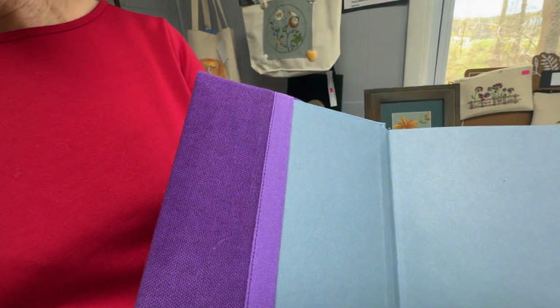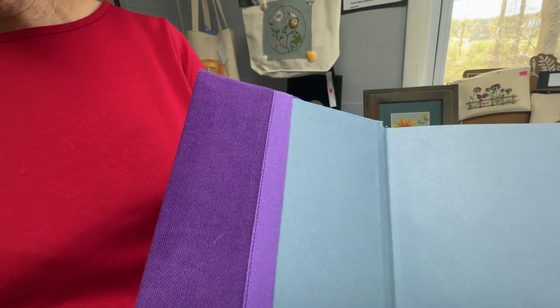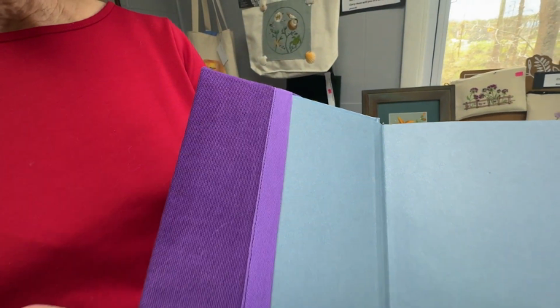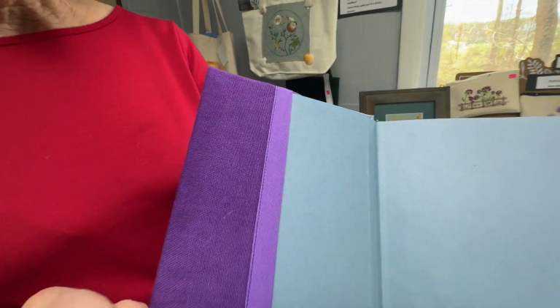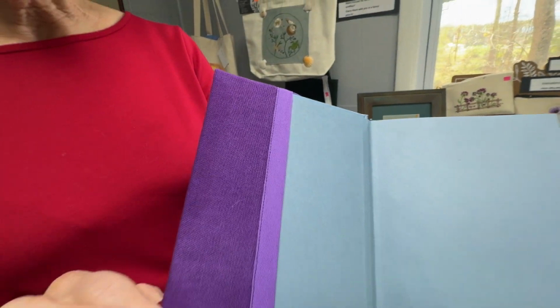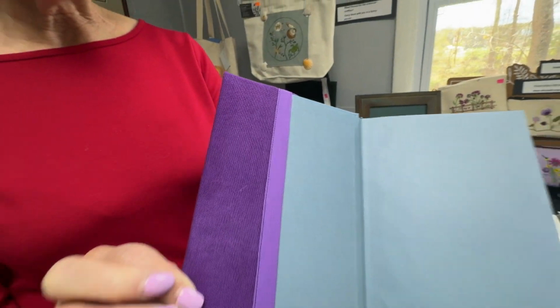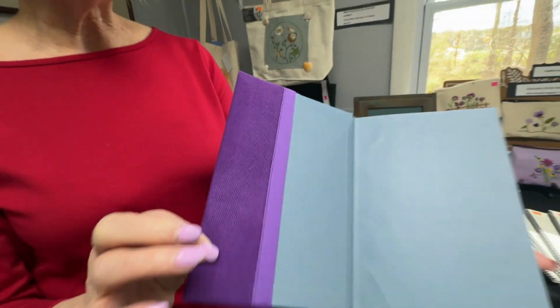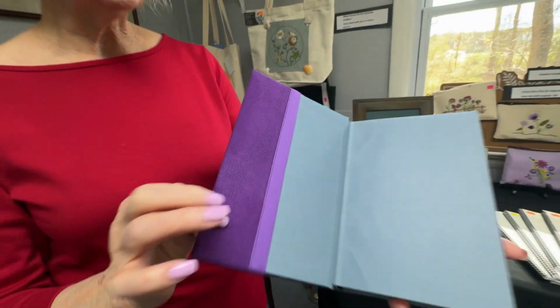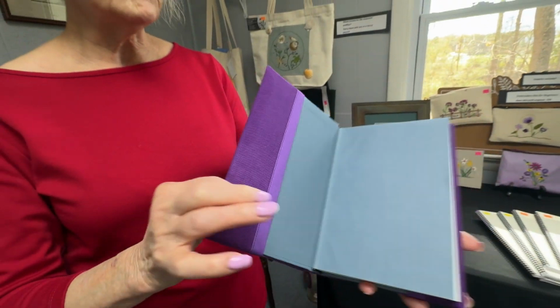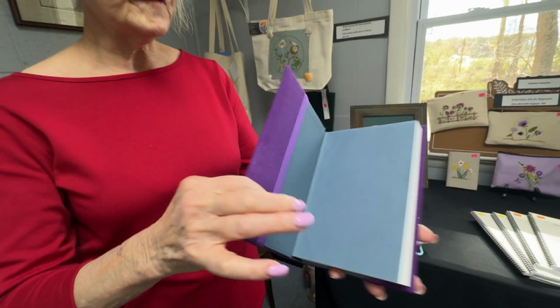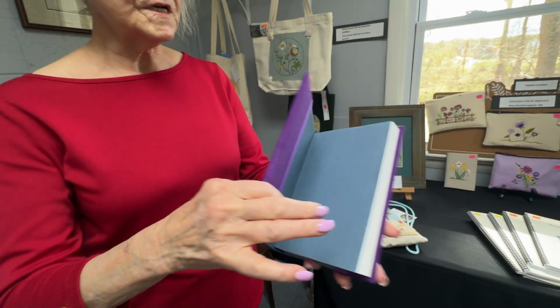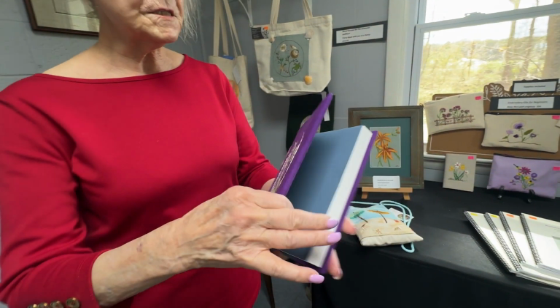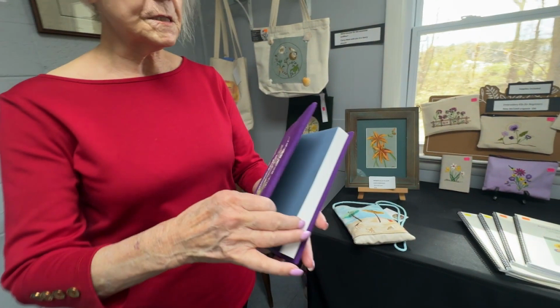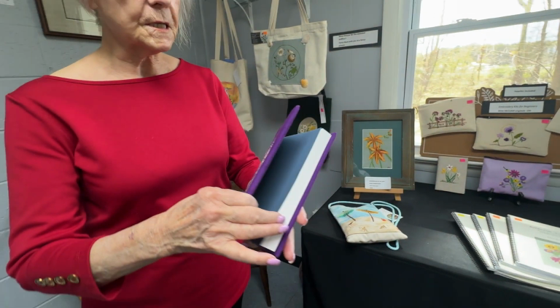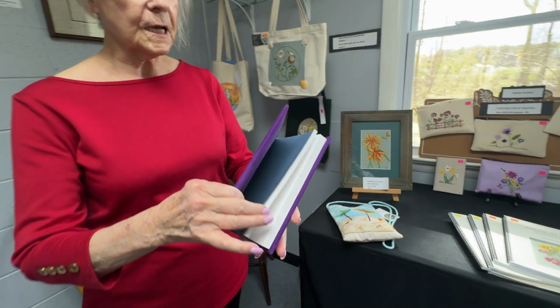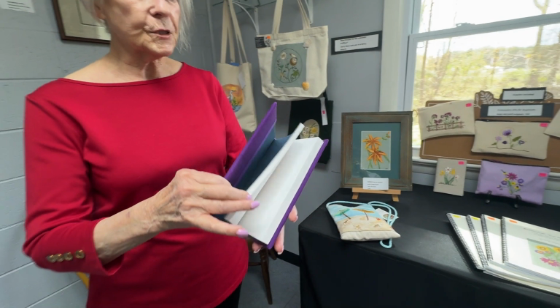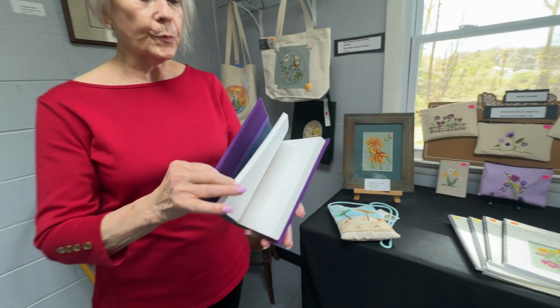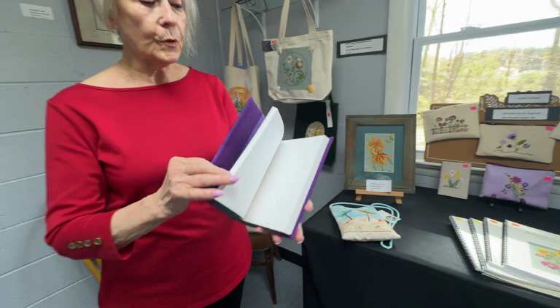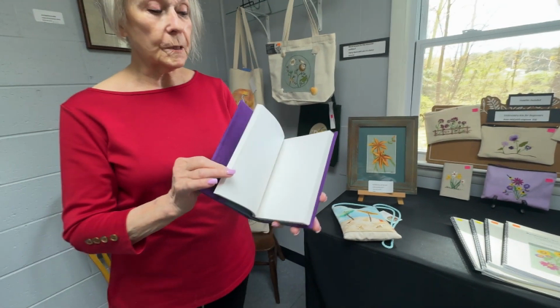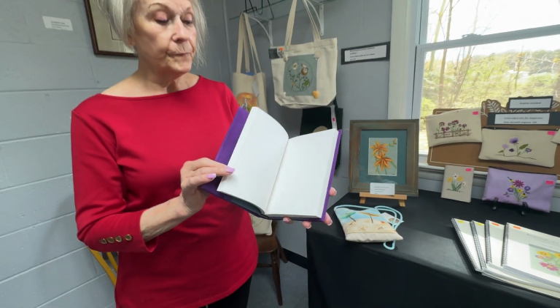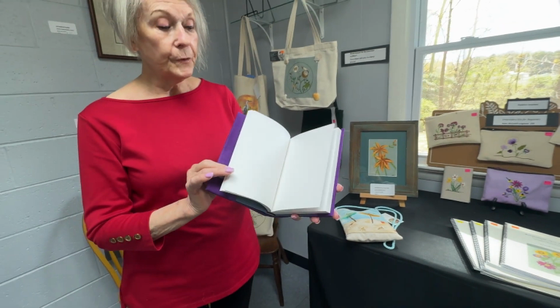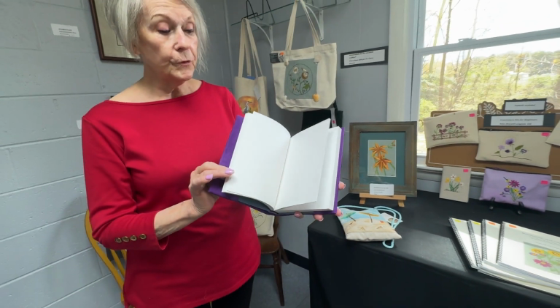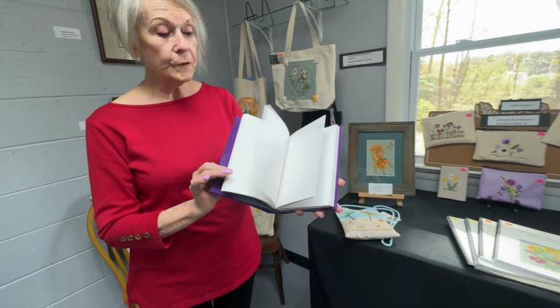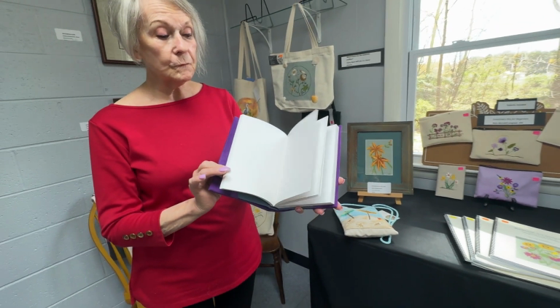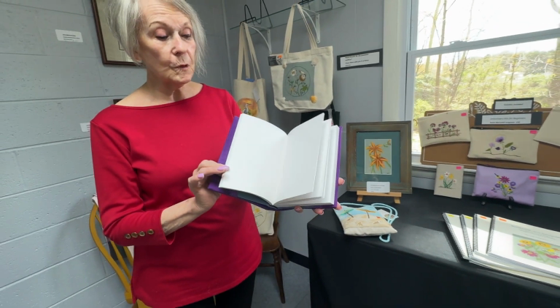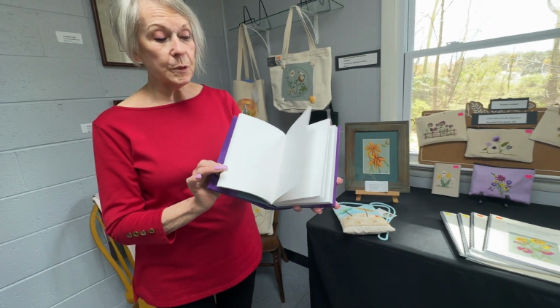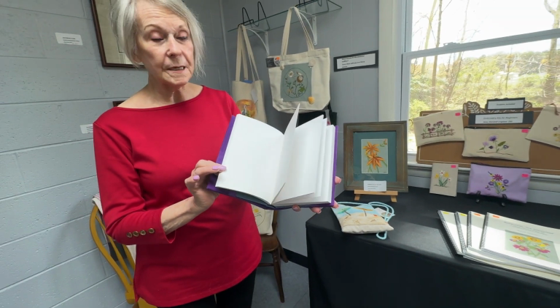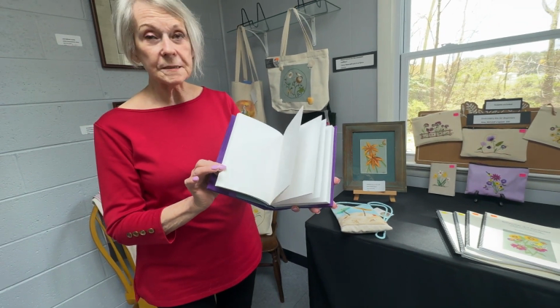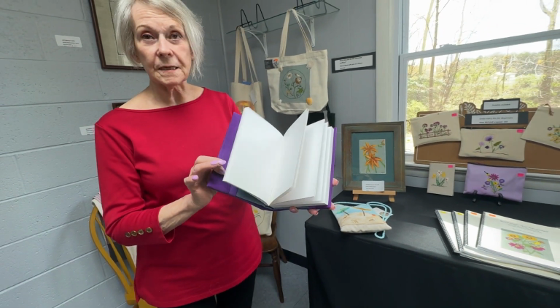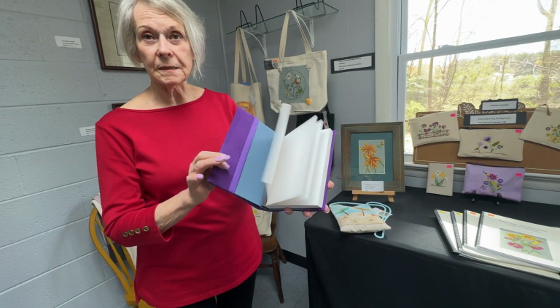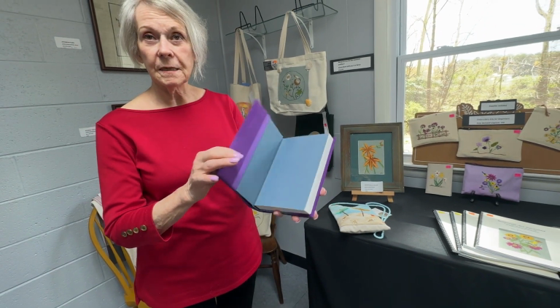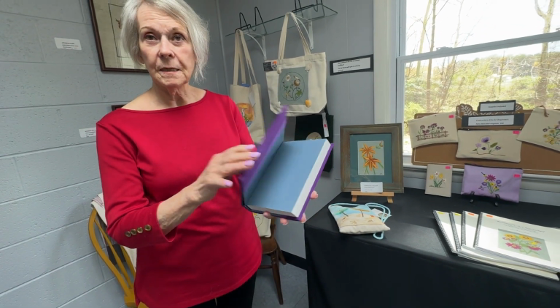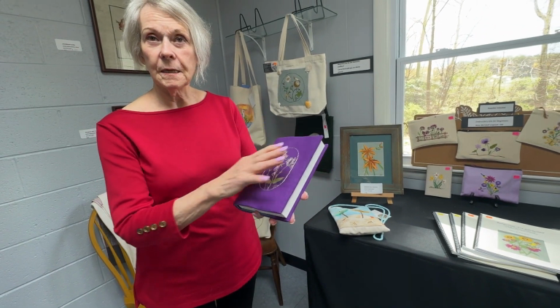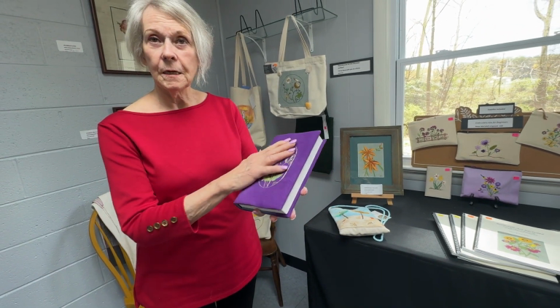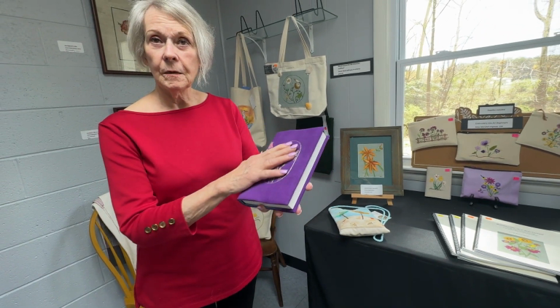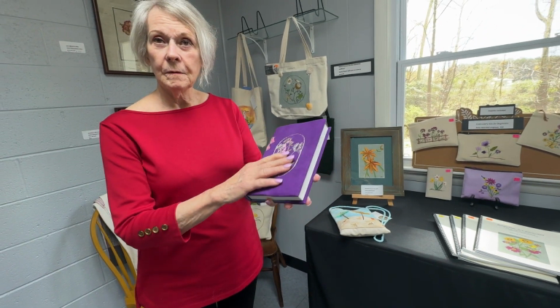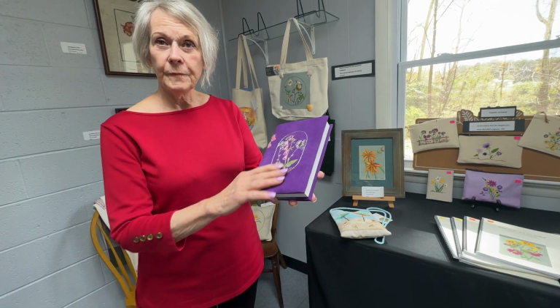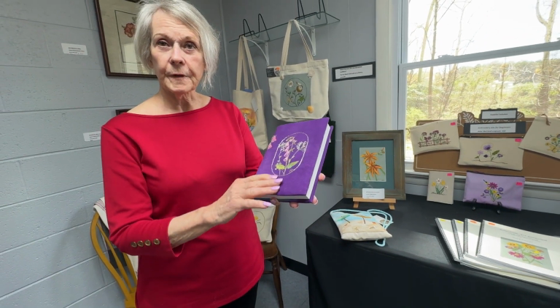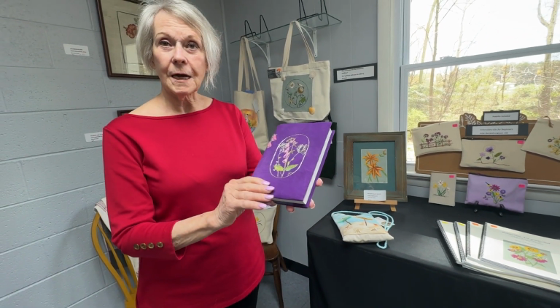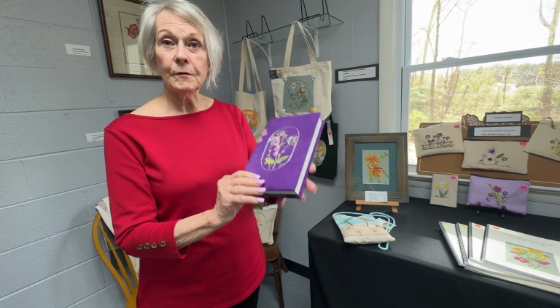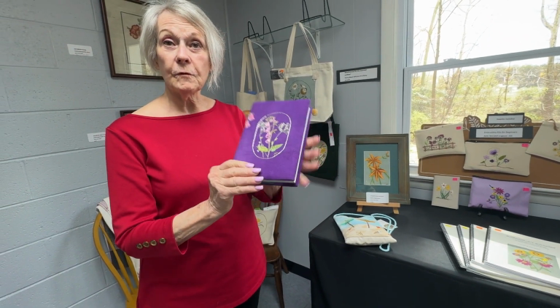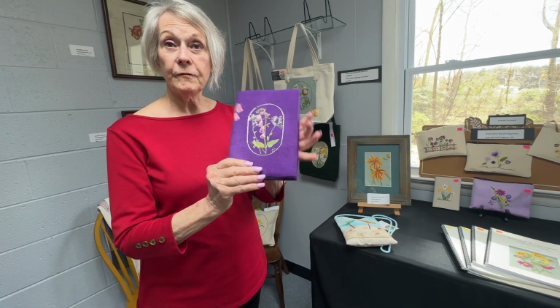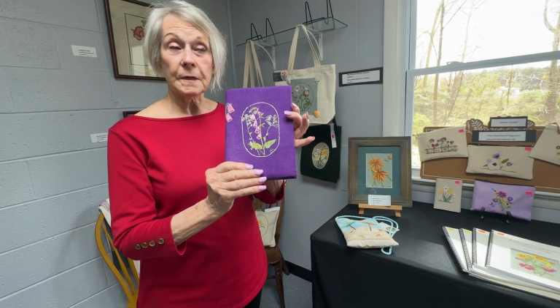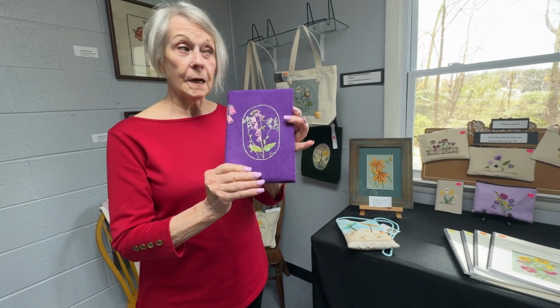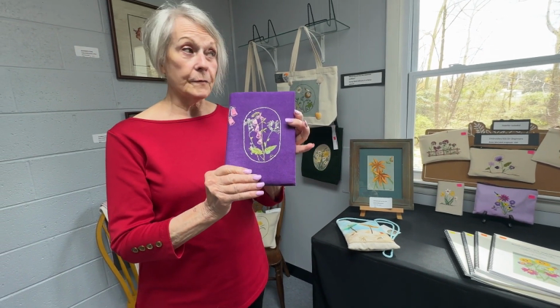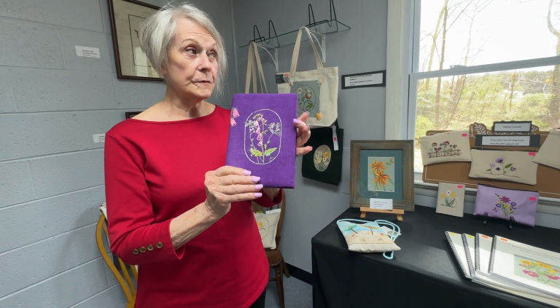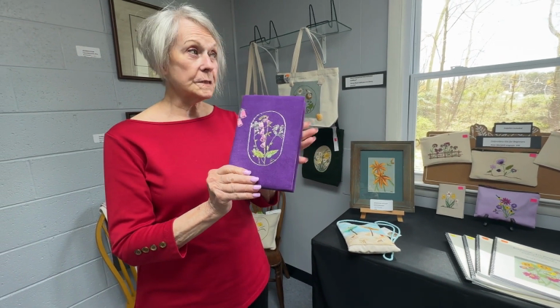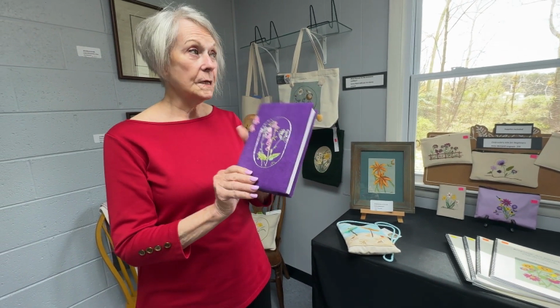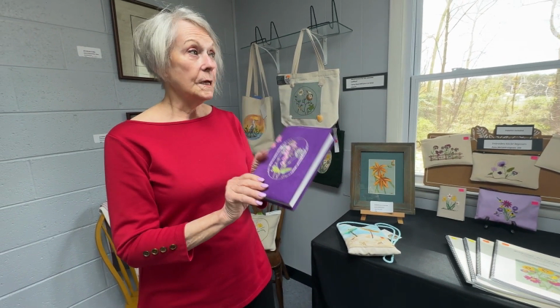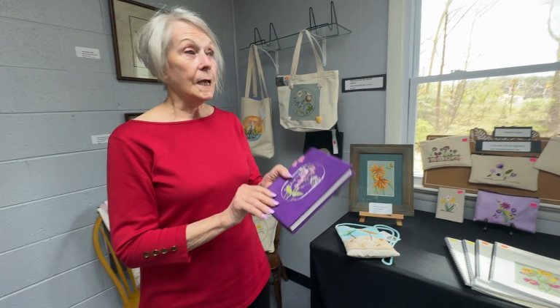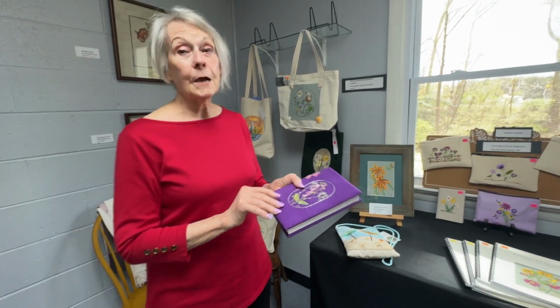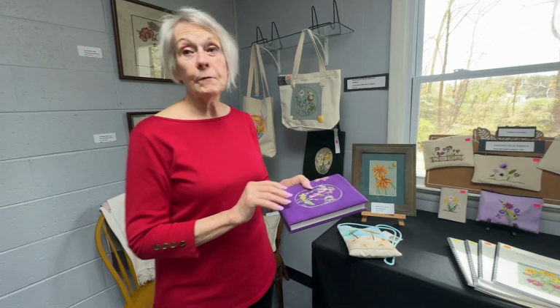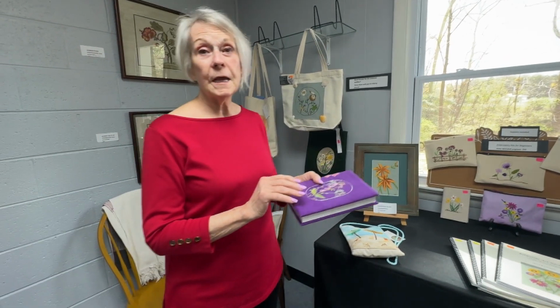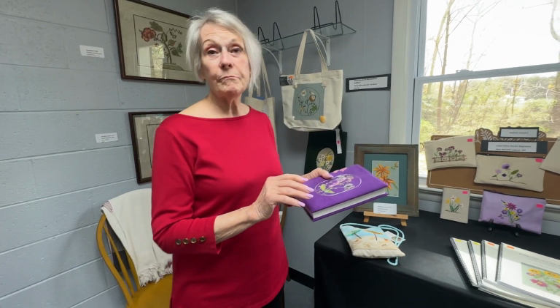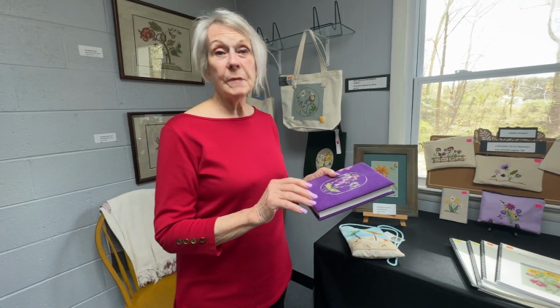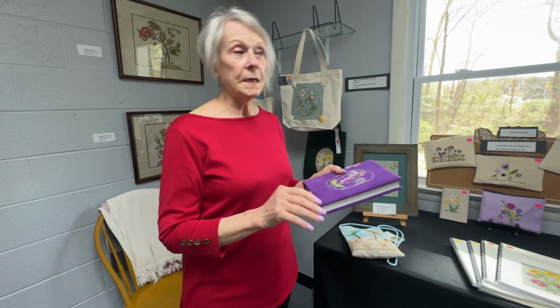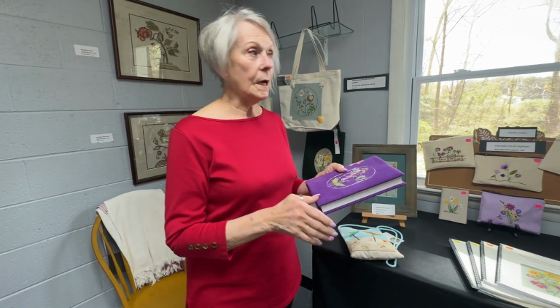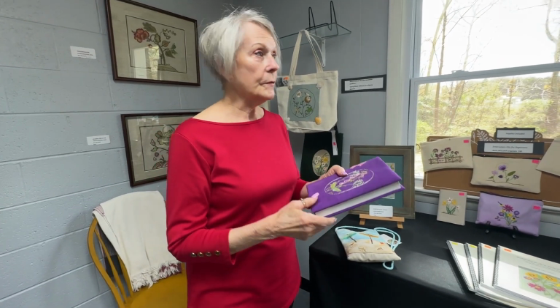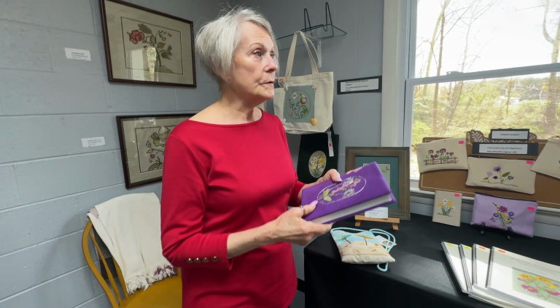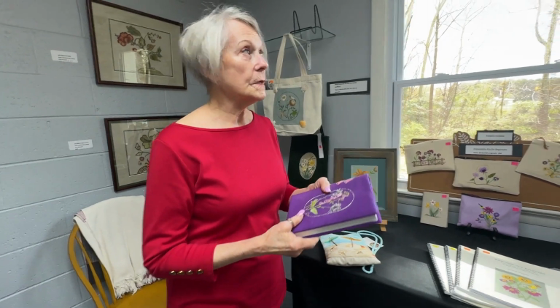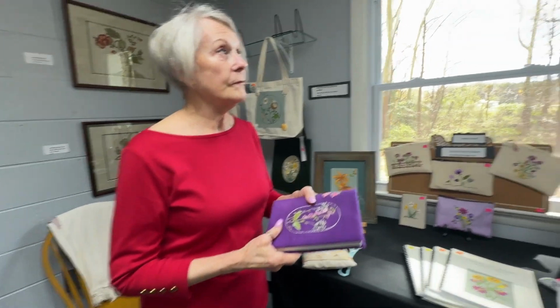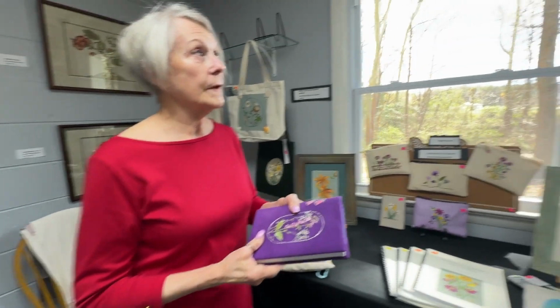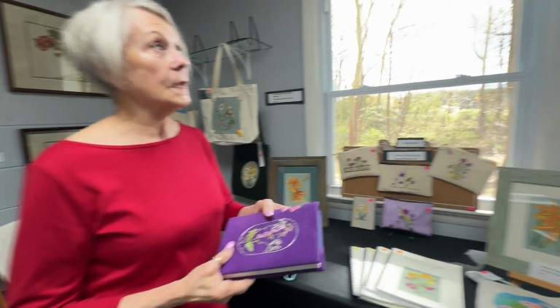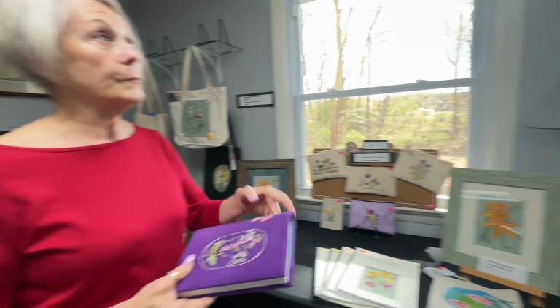And after you finish this sketchbook, you can replace it. The cover will fit others, and we have many others available.